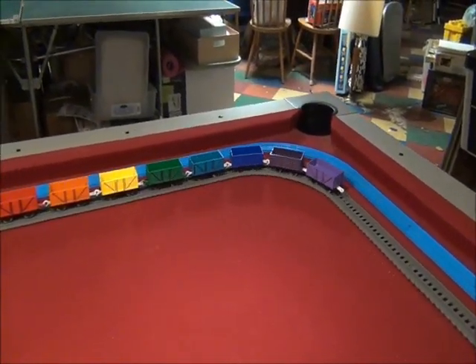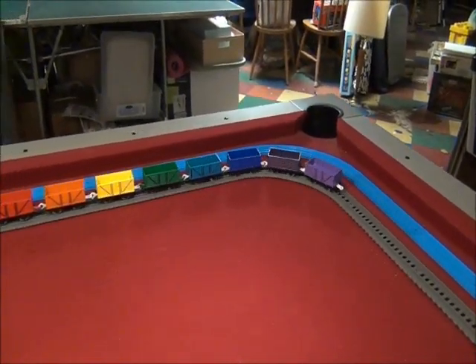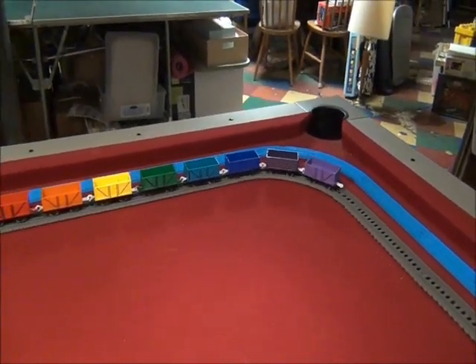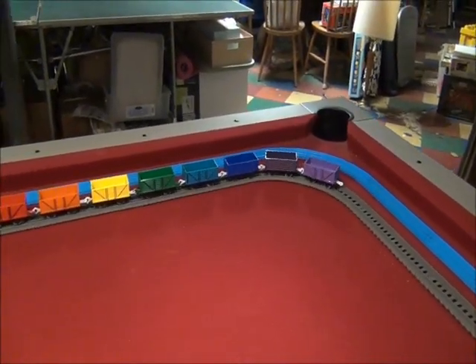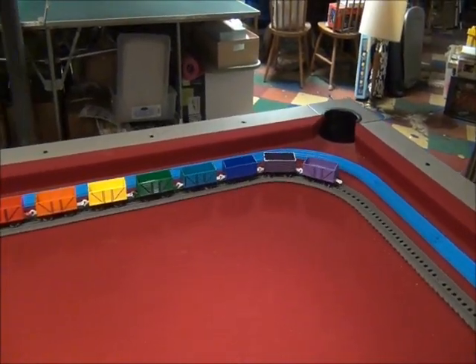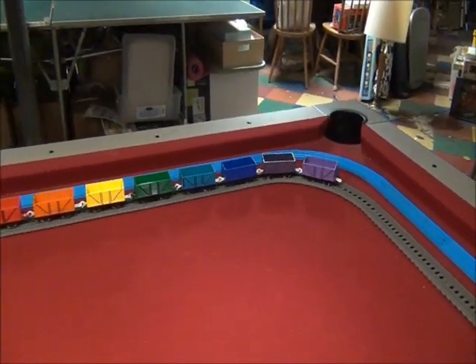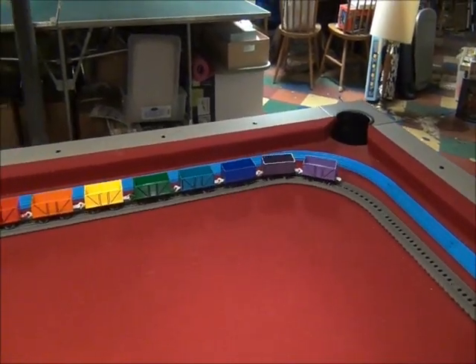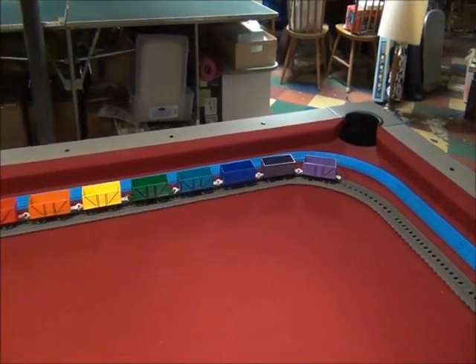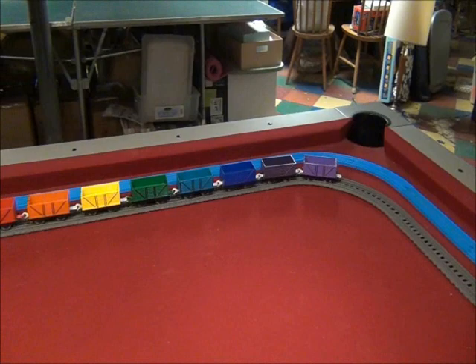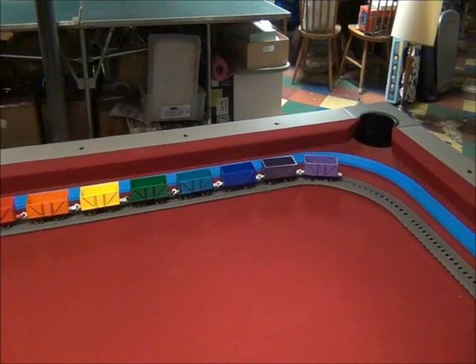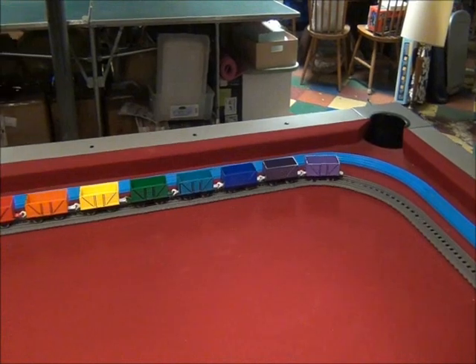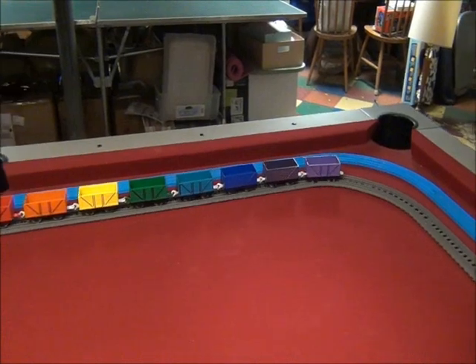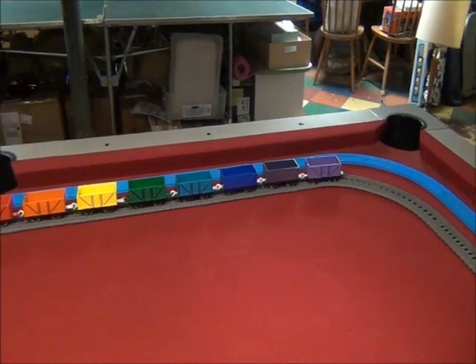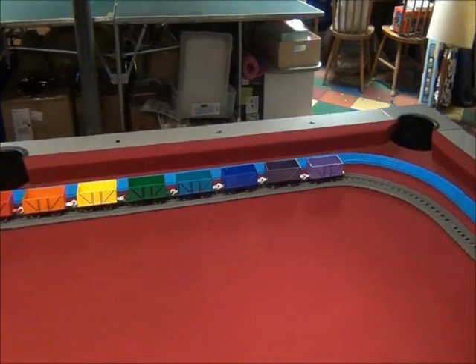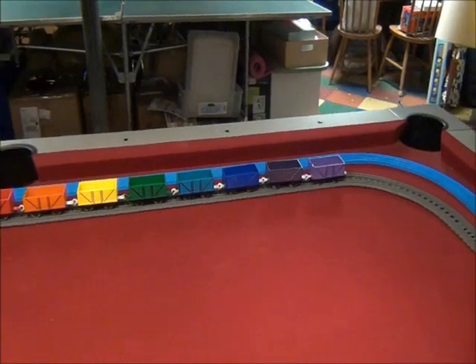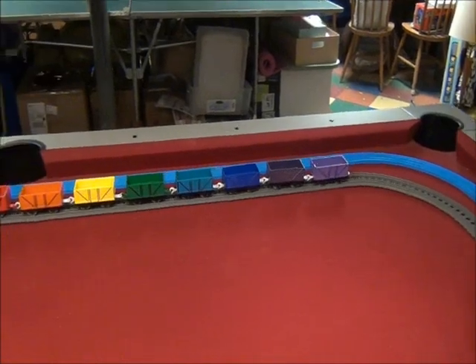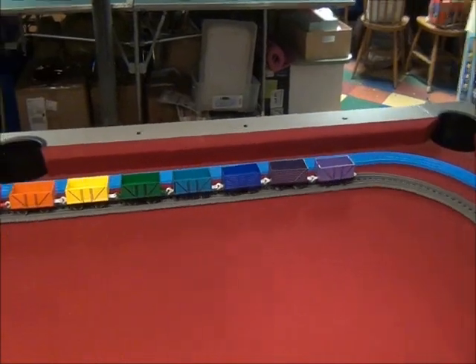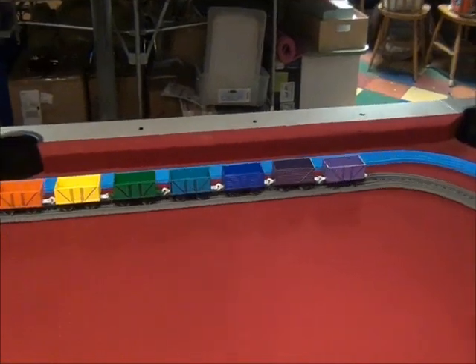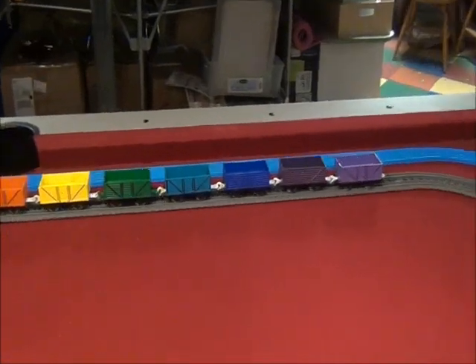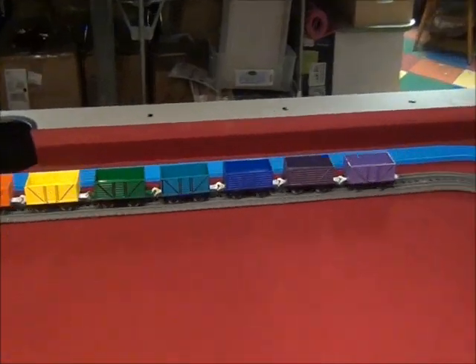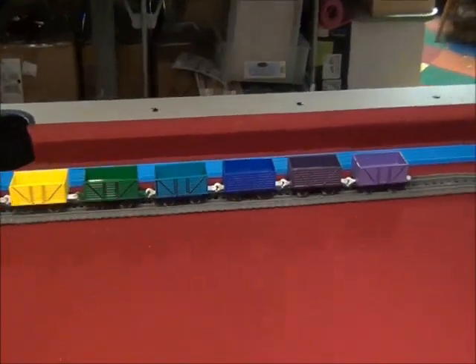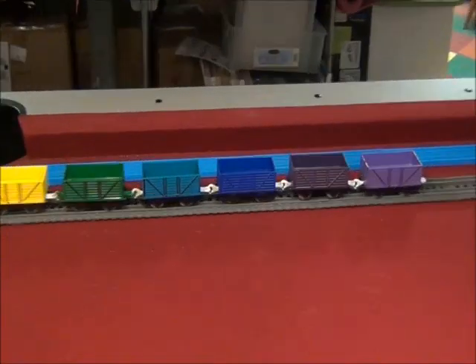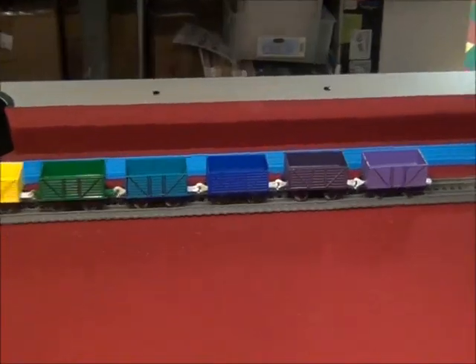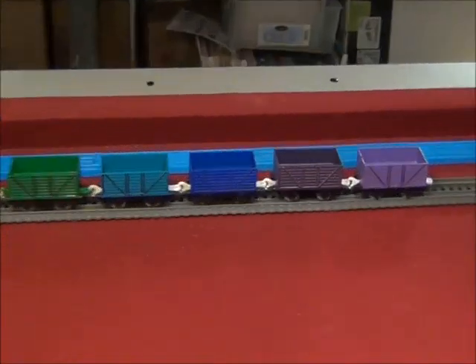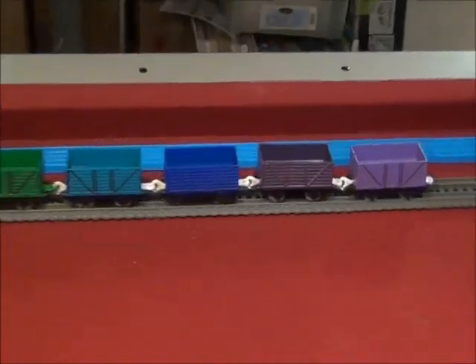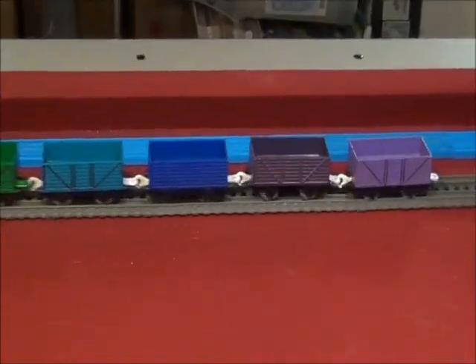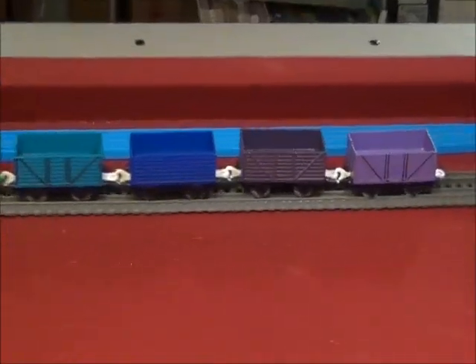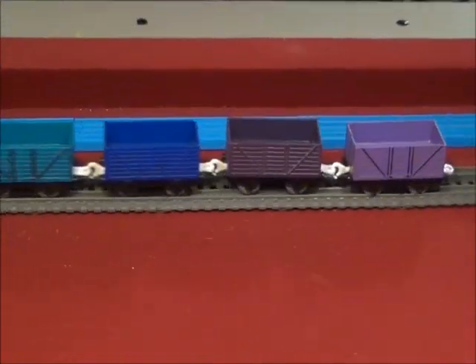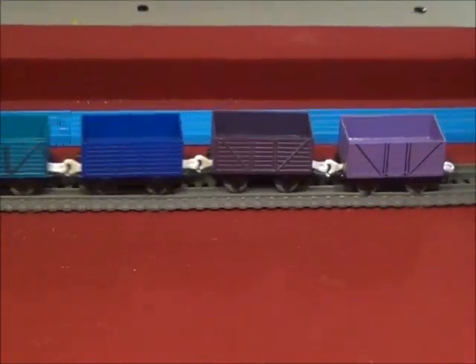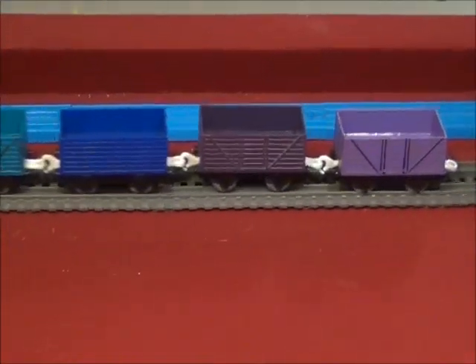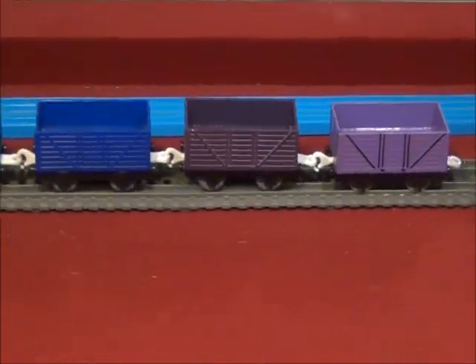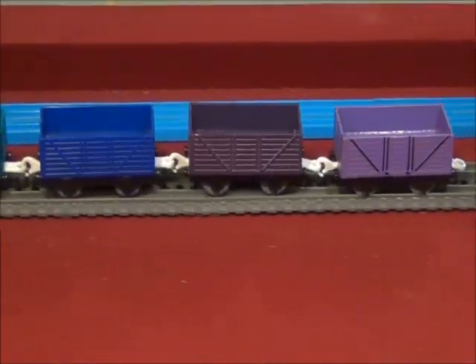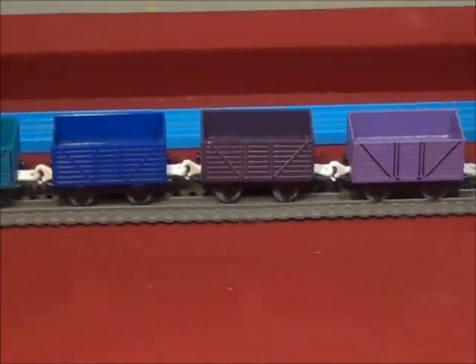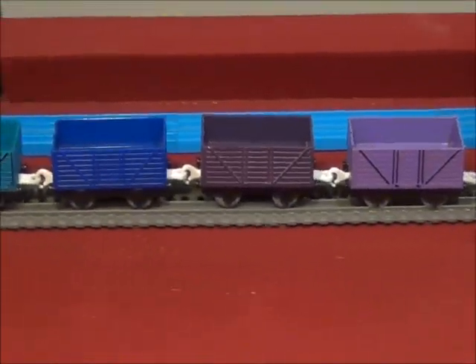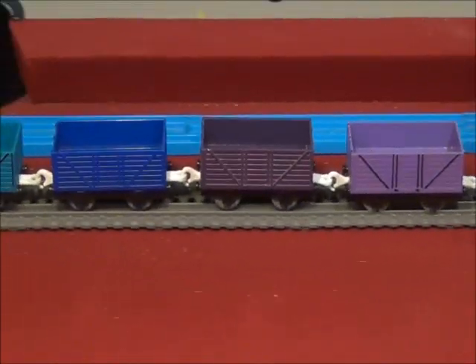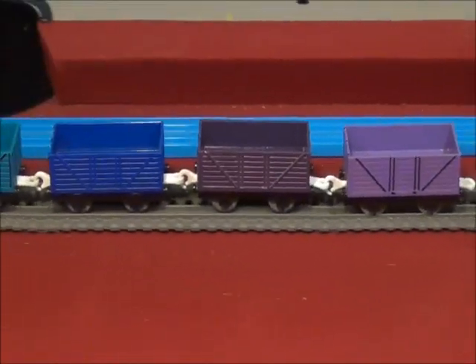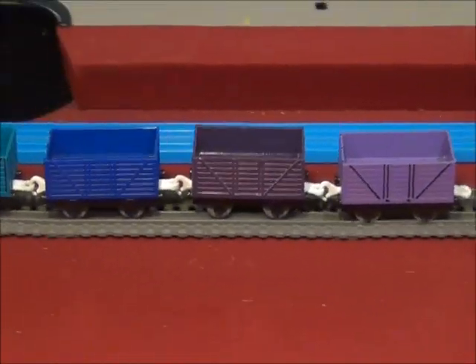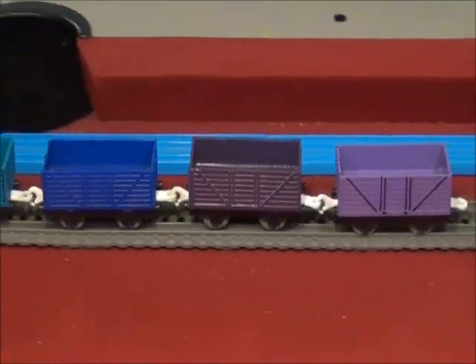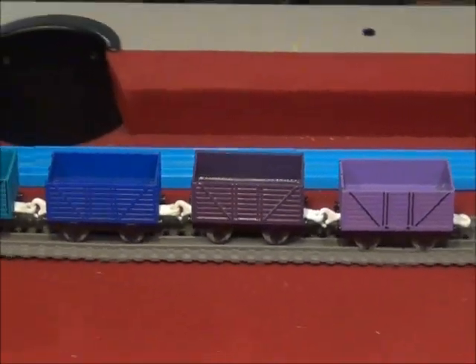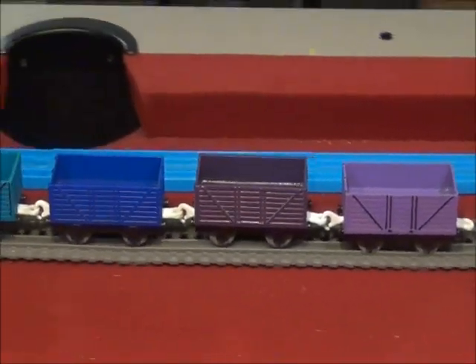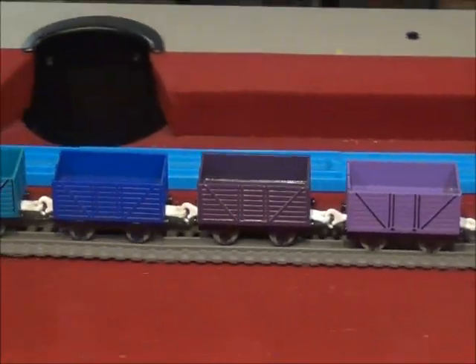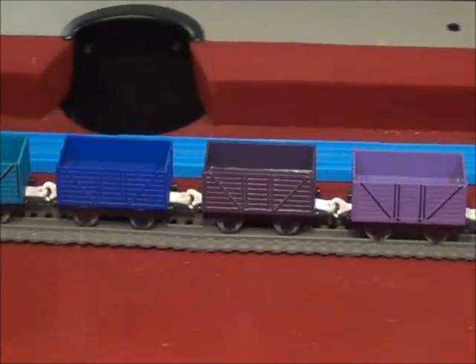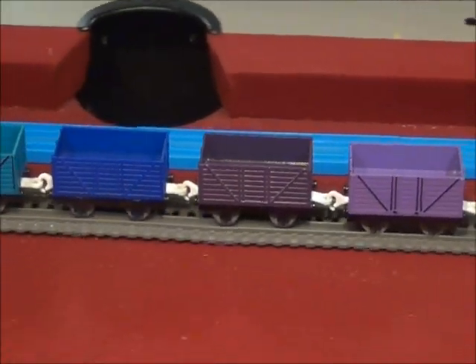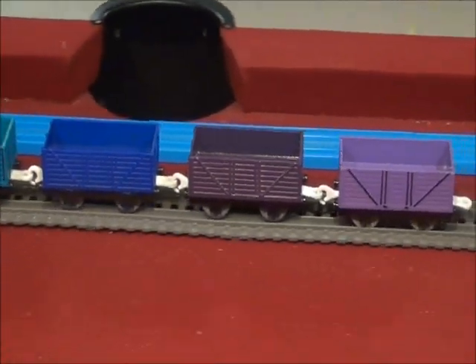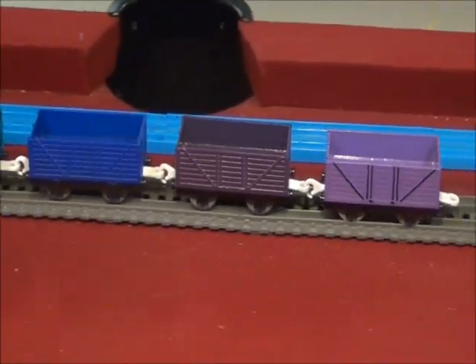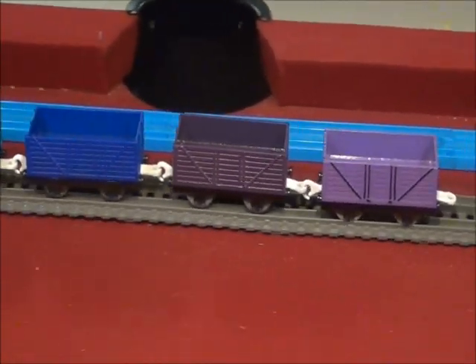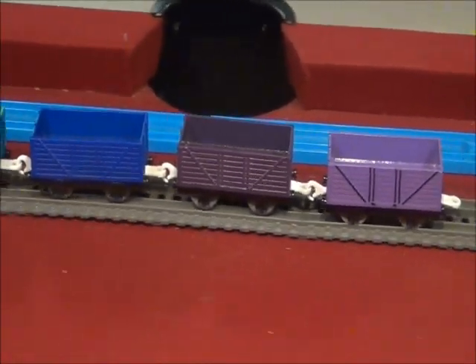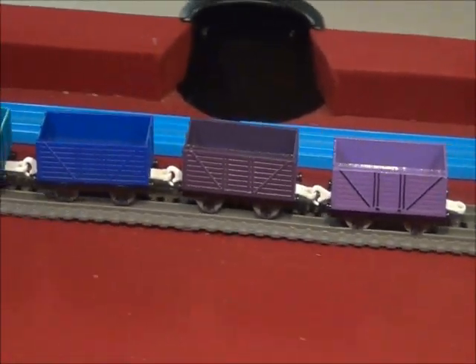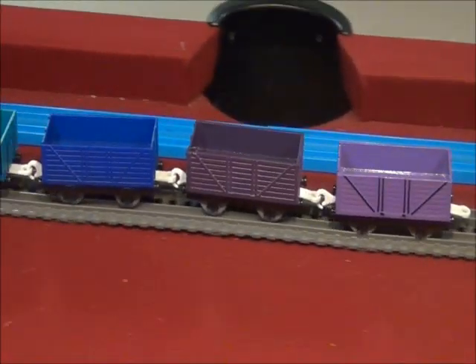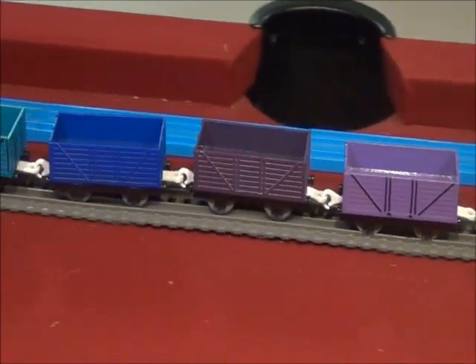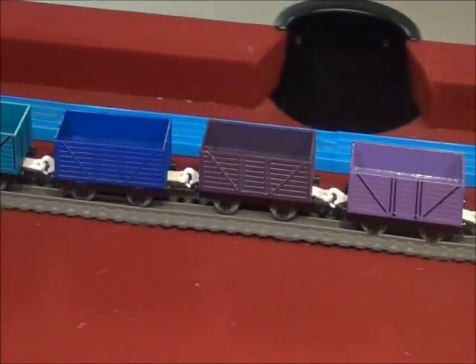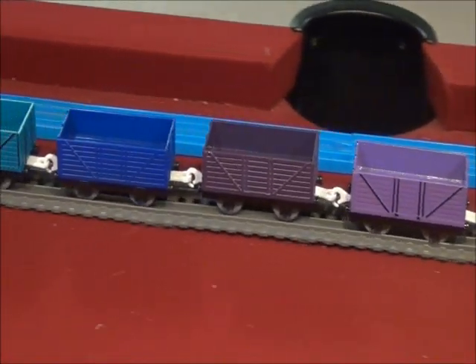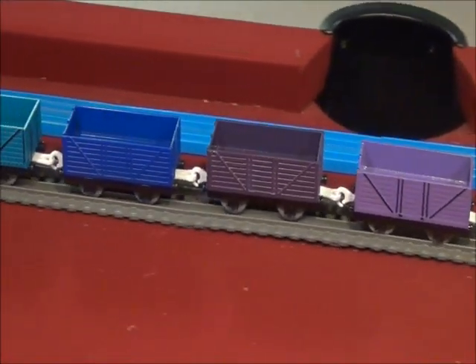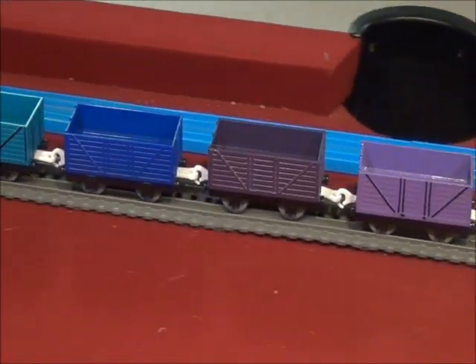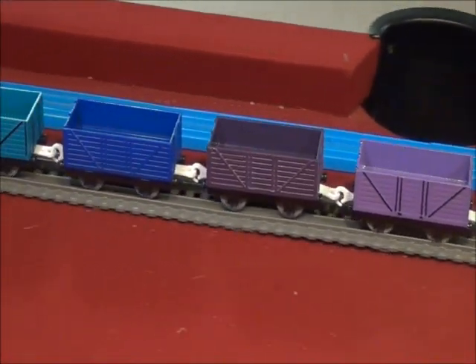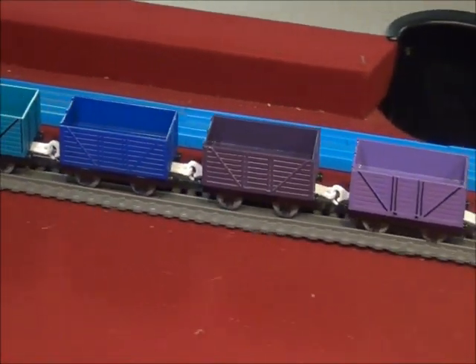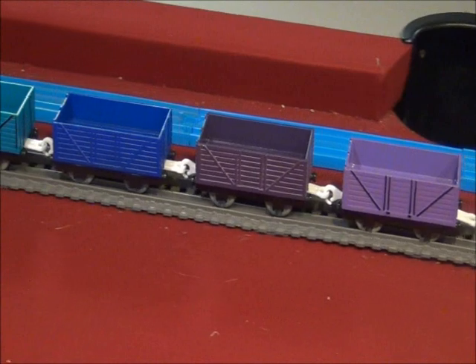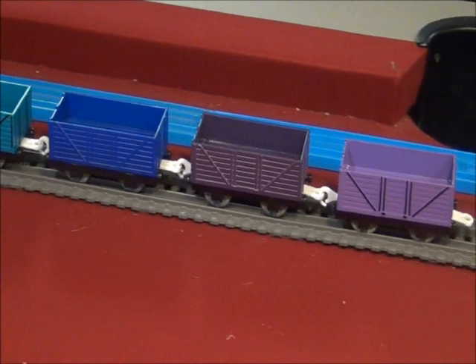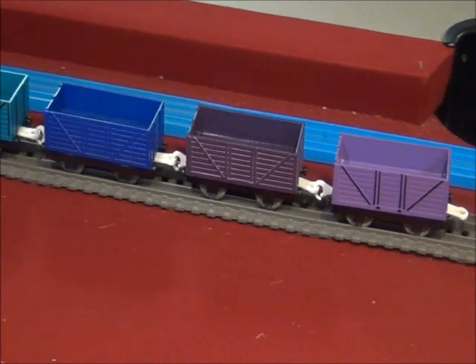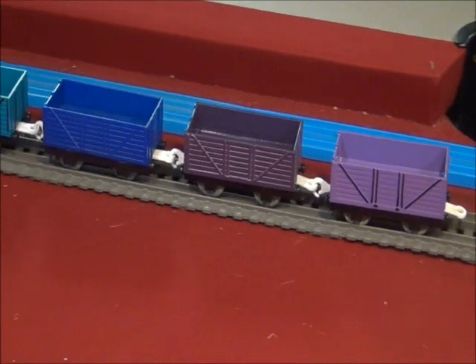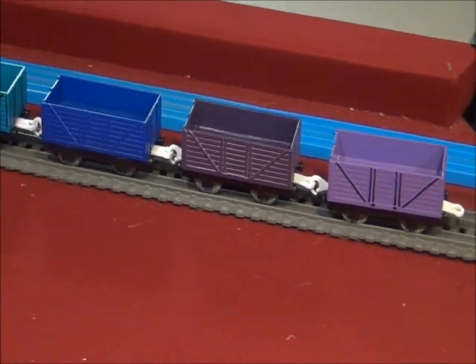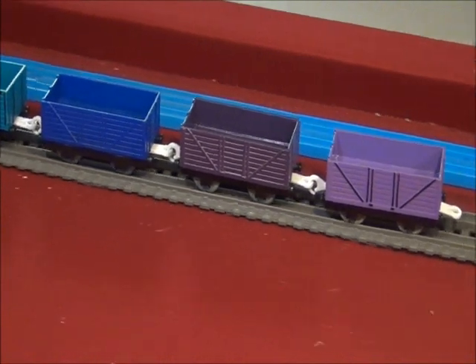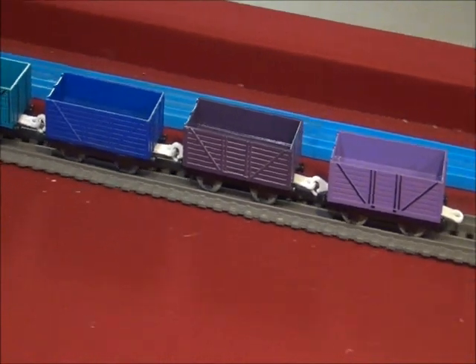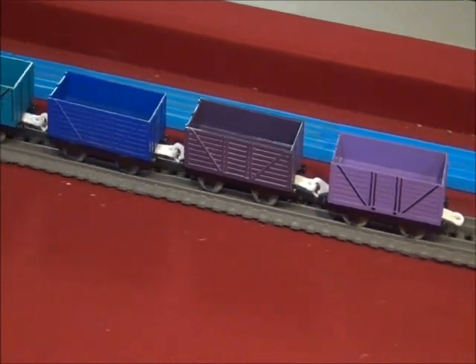I am going to need your honest opinions. Does that look like a violet colored freight car to you?